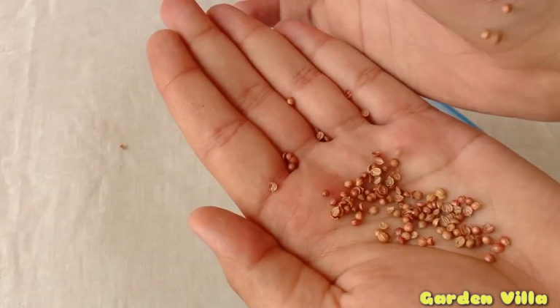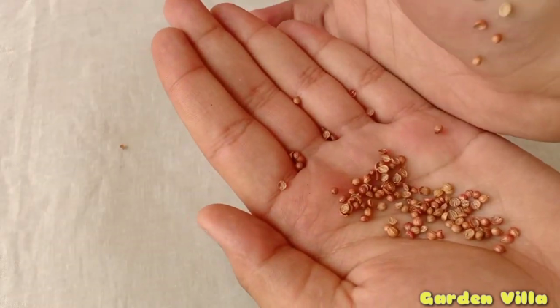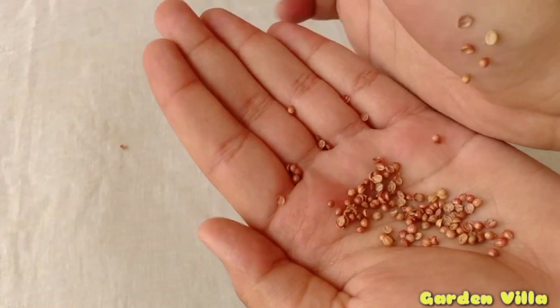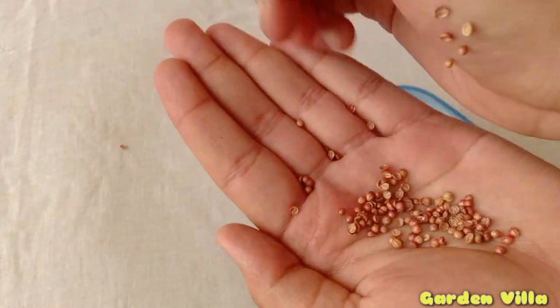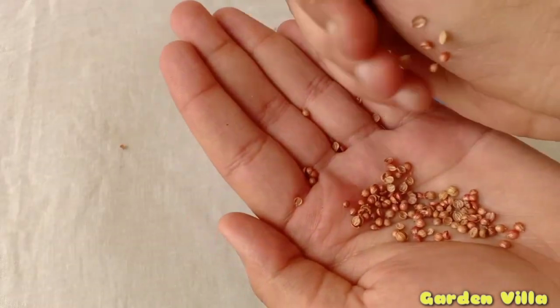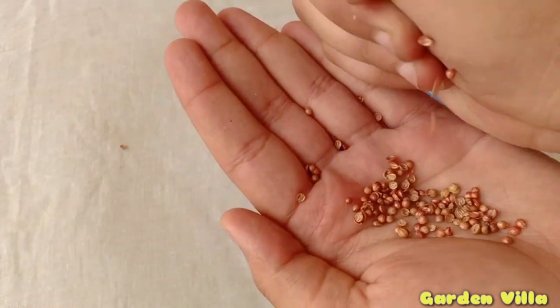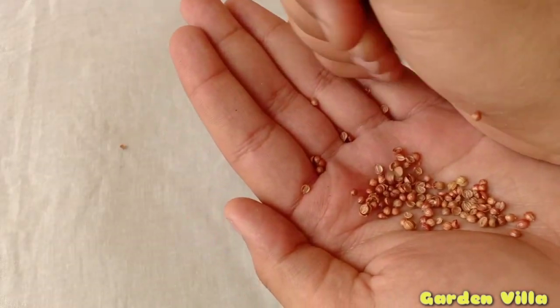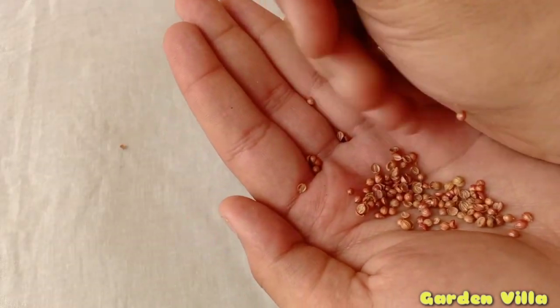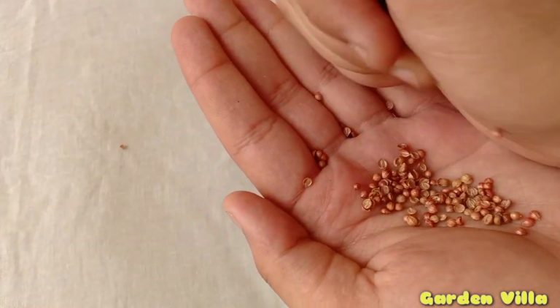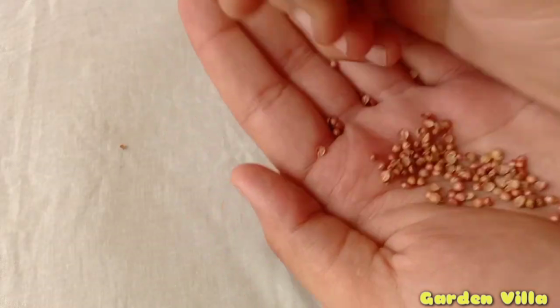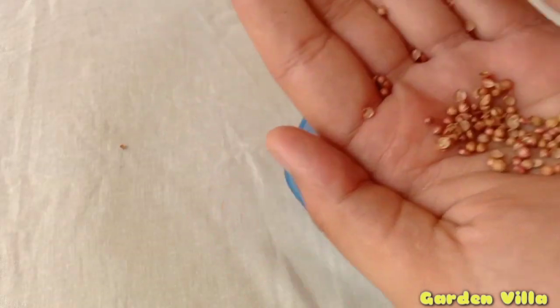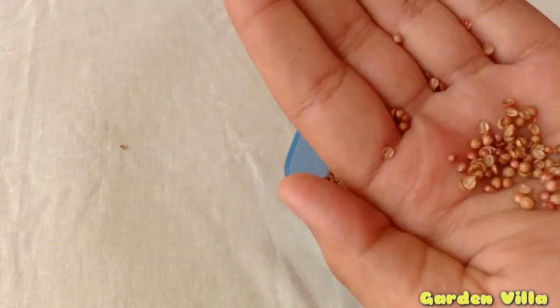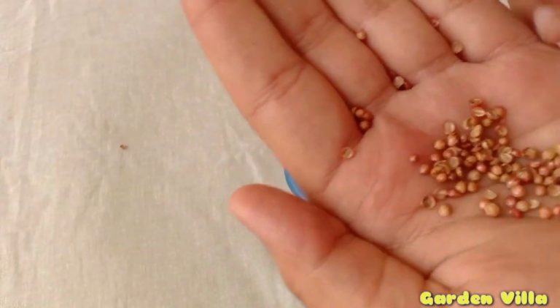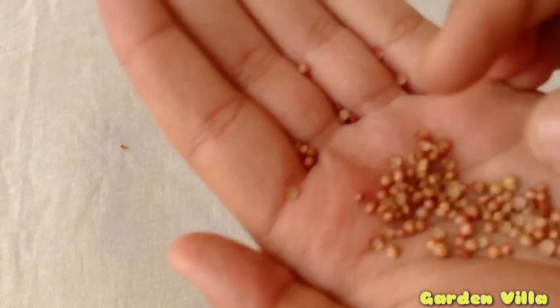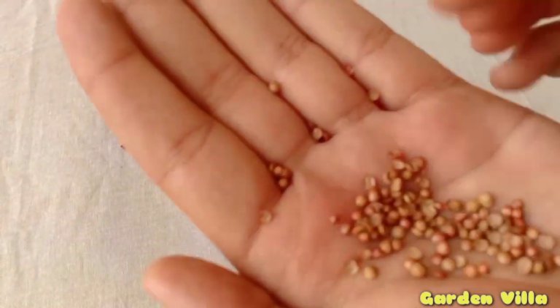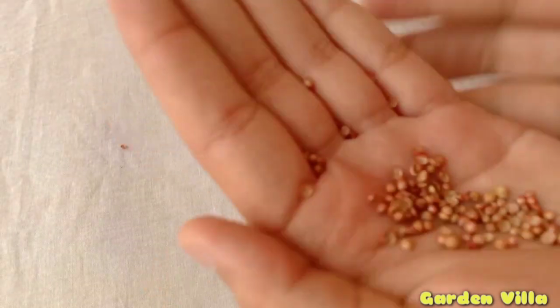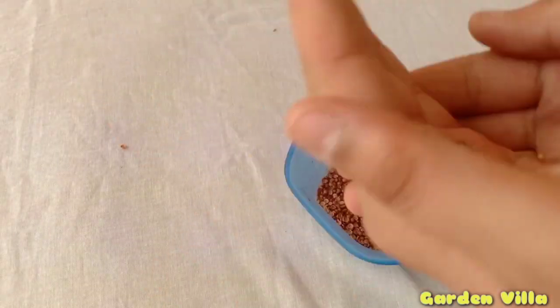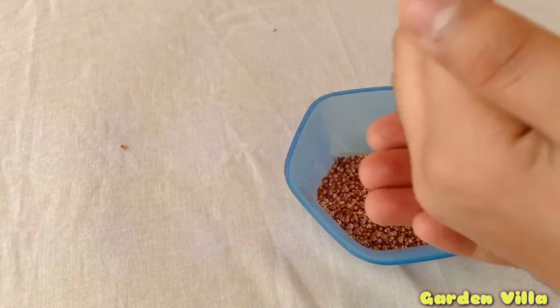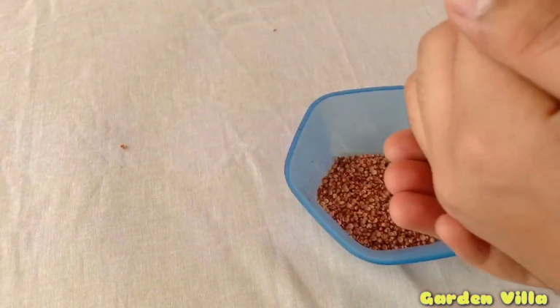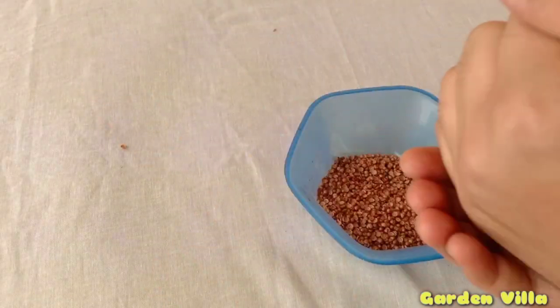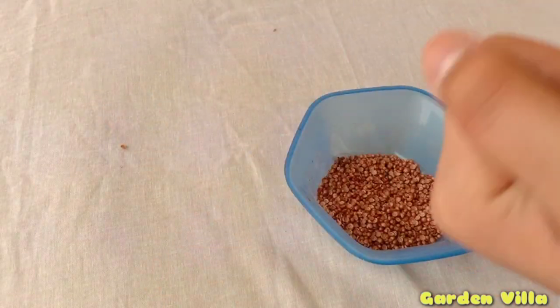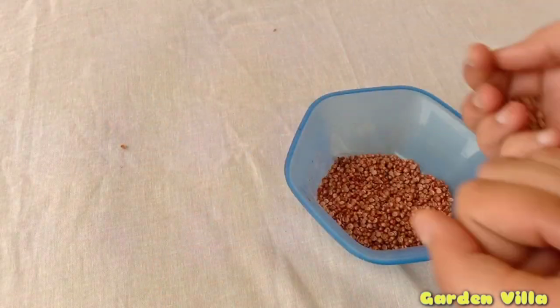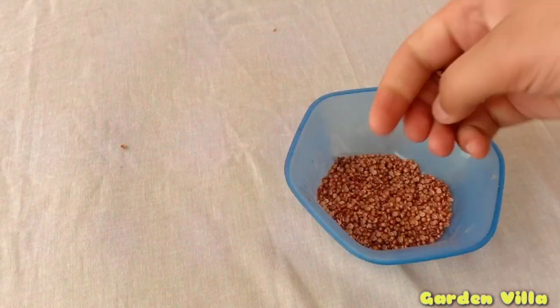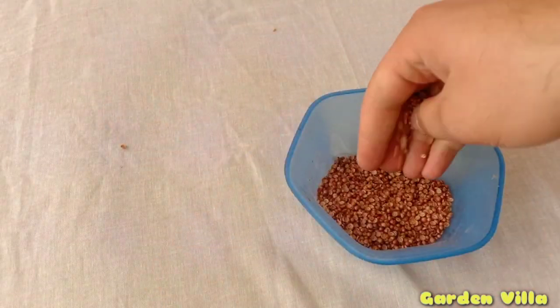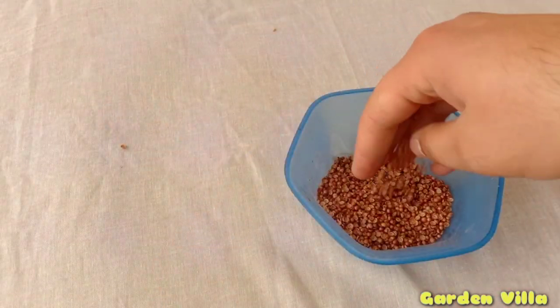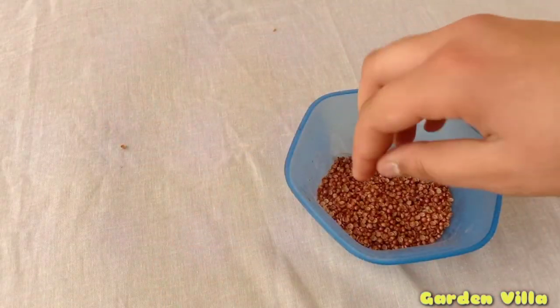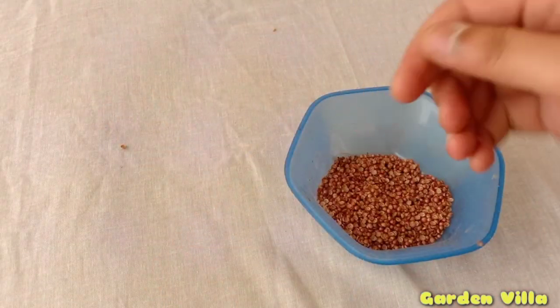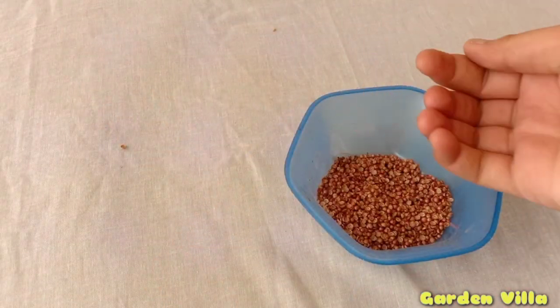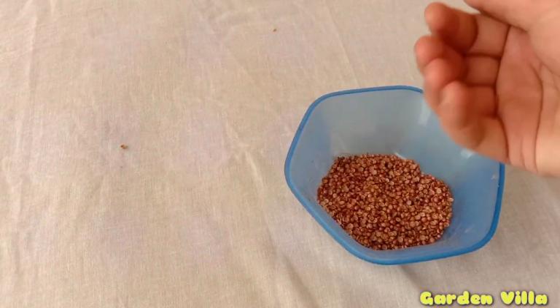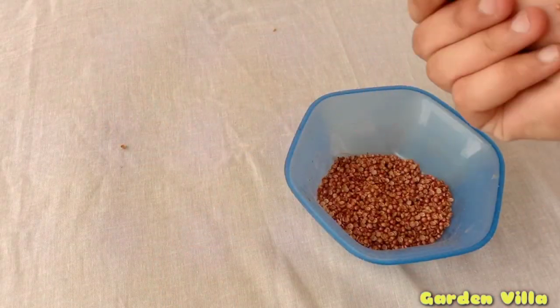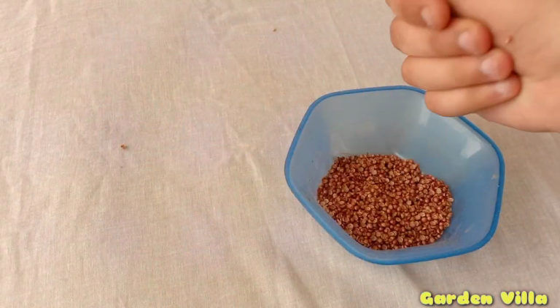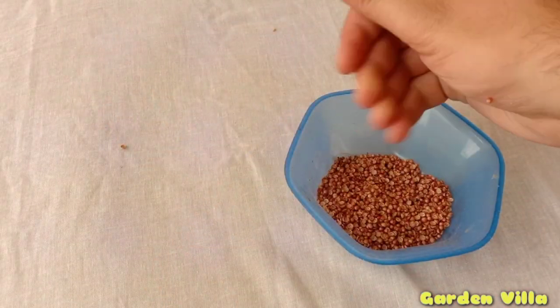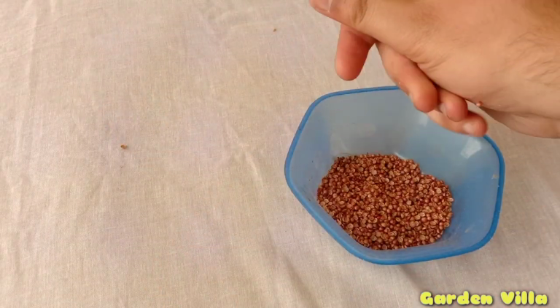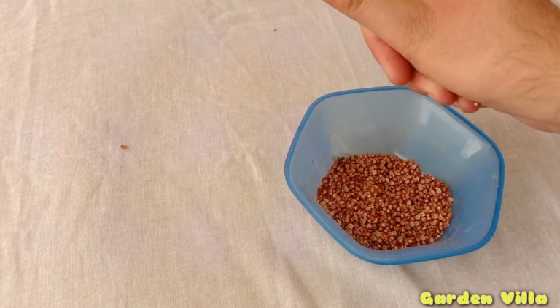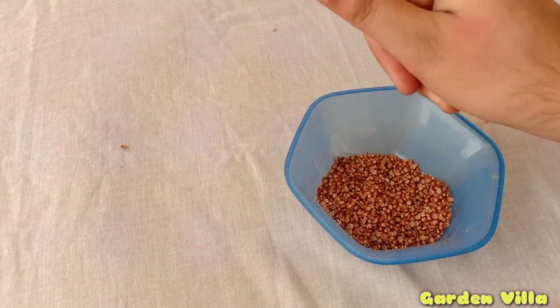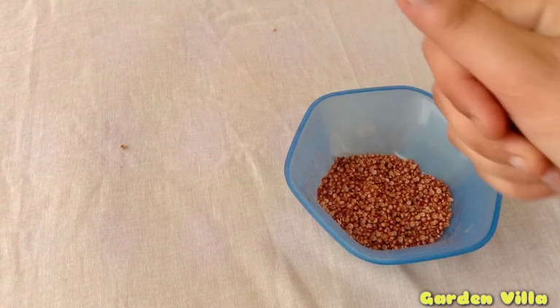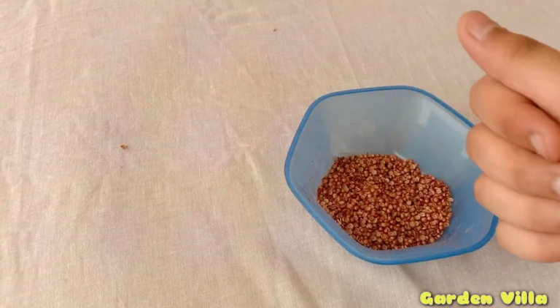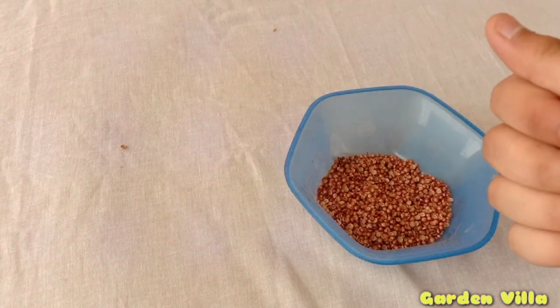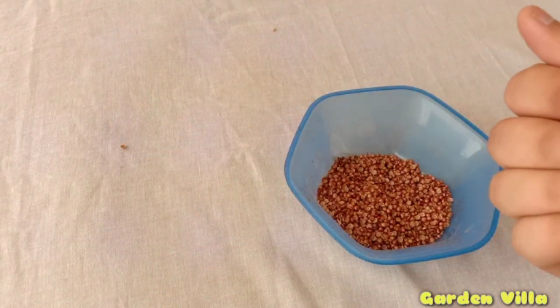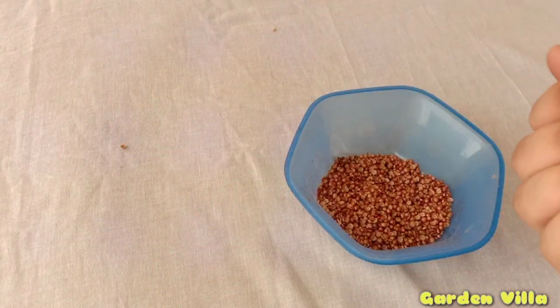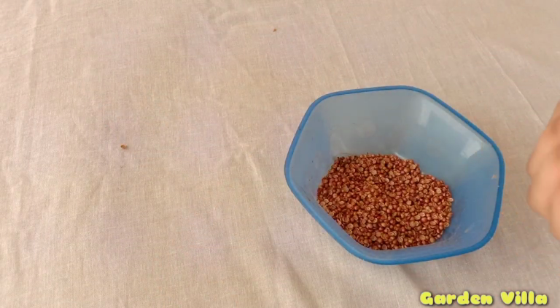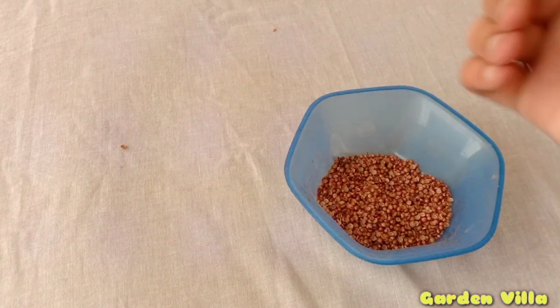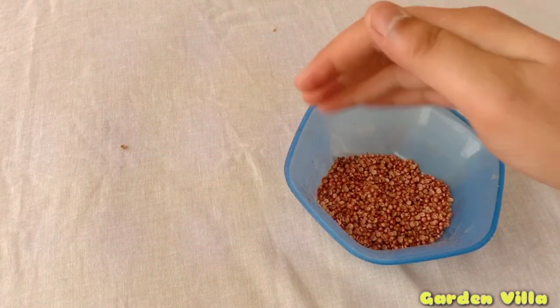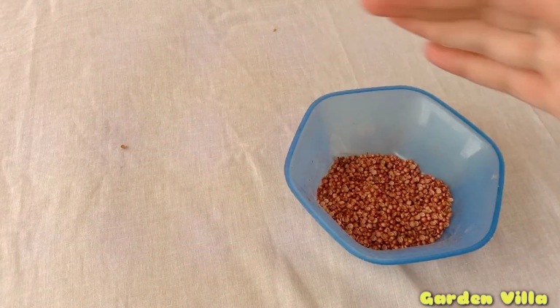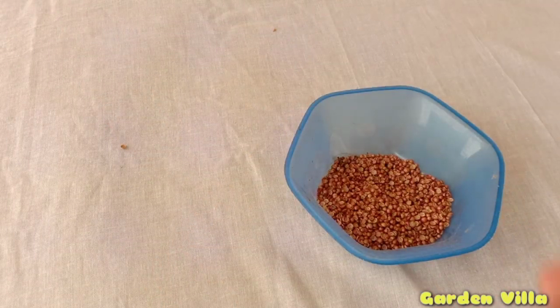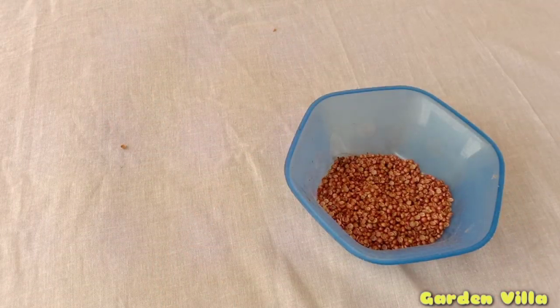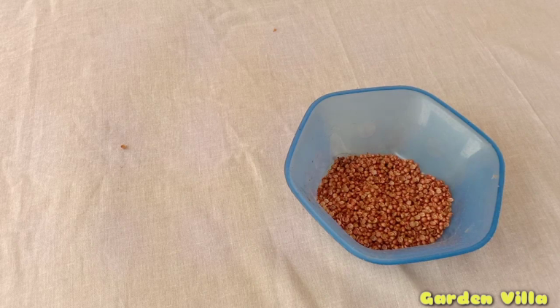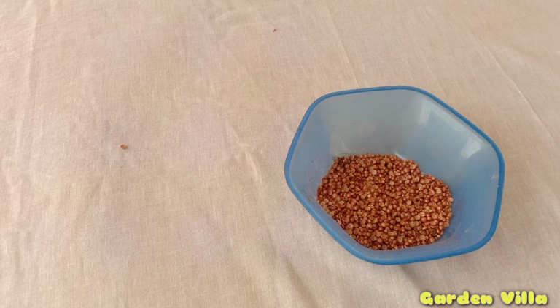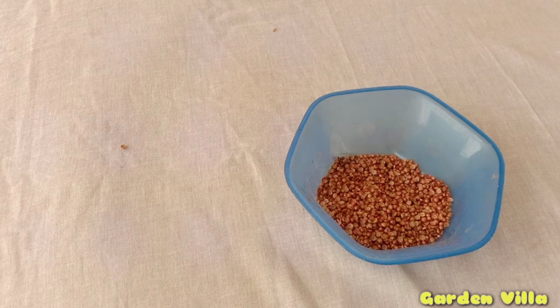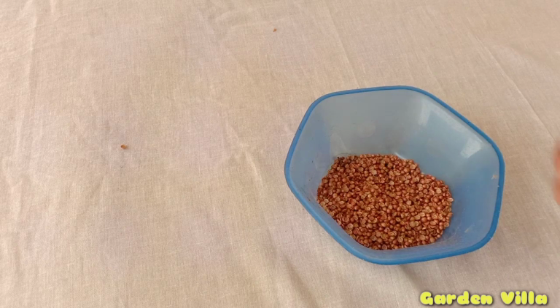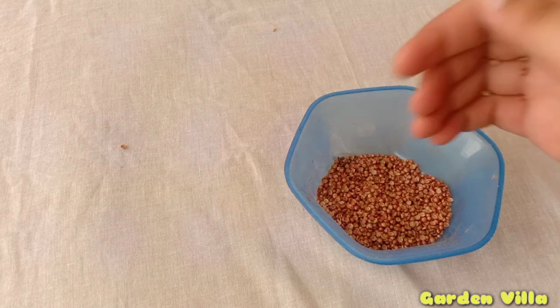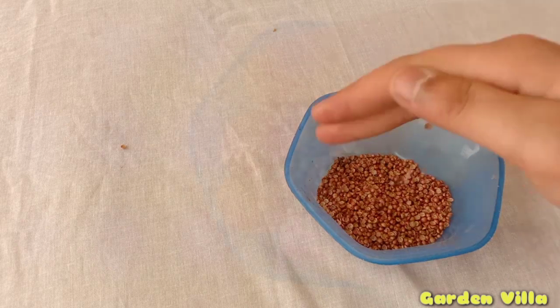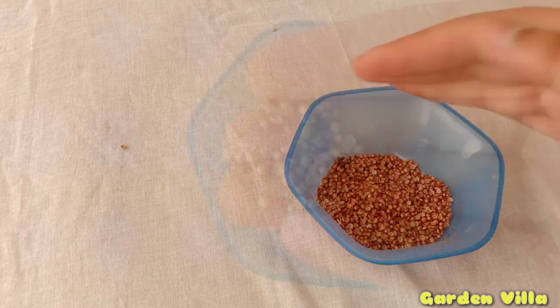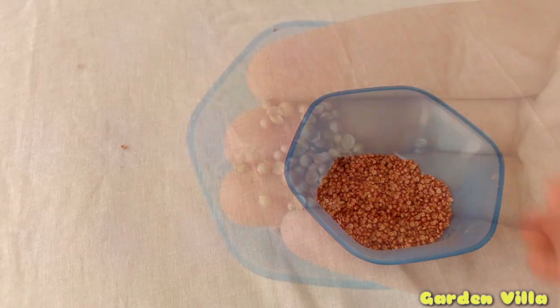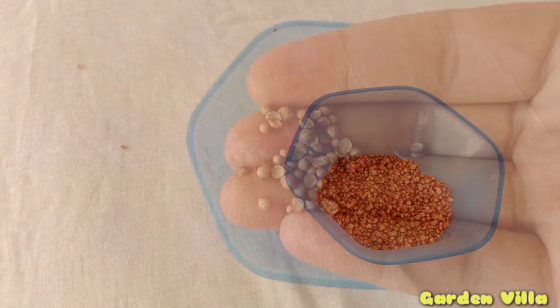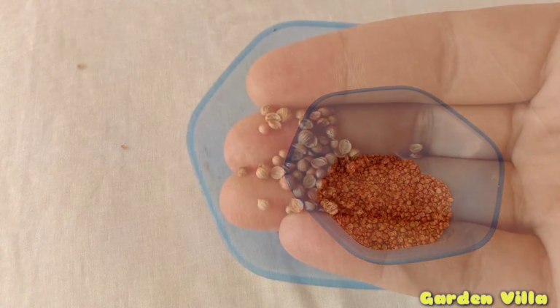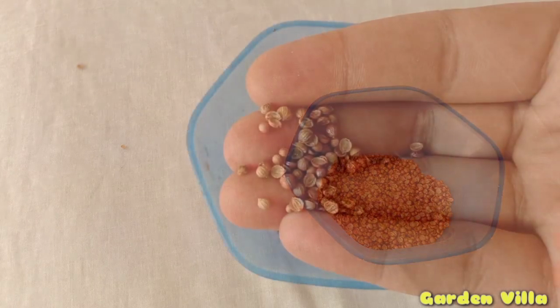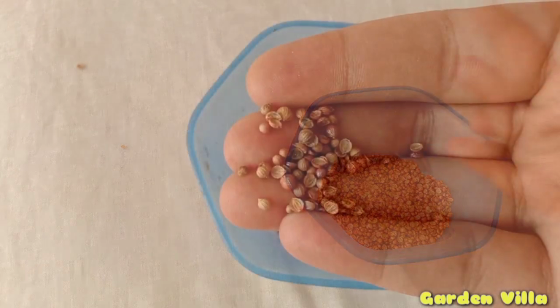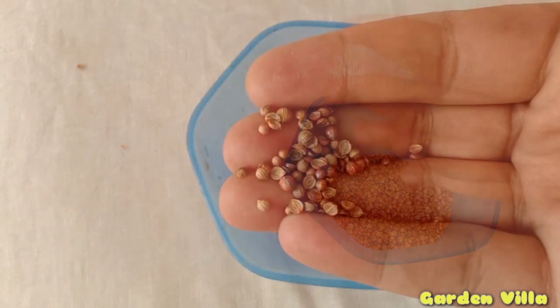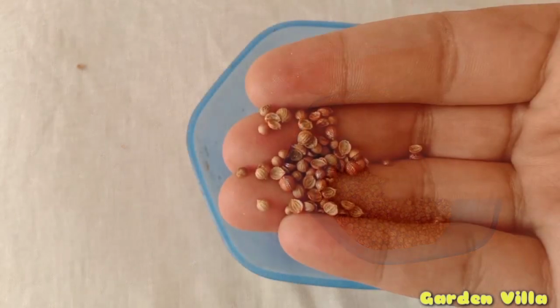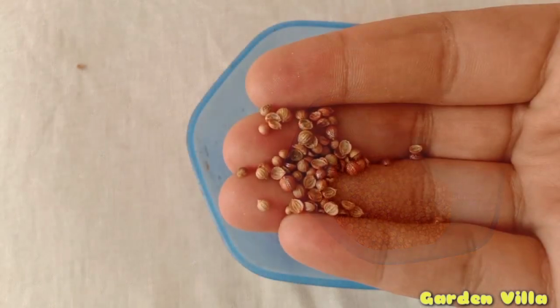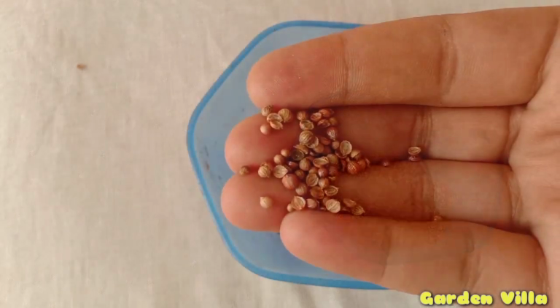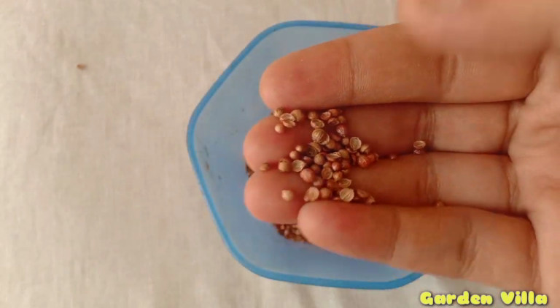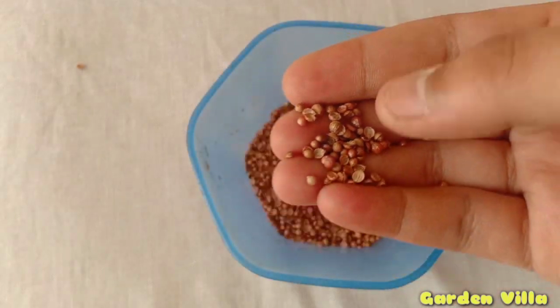Here I am dividing the seeds into two parts. The seeds having a bit of red color are properly ripened and will be good to grow.